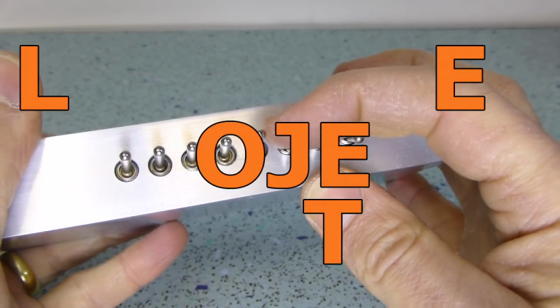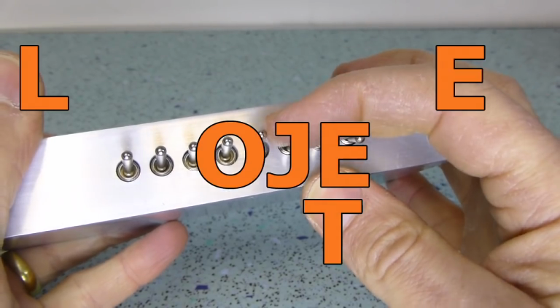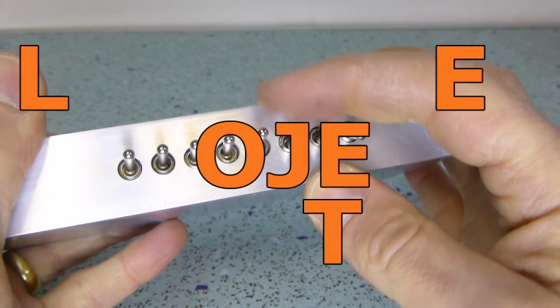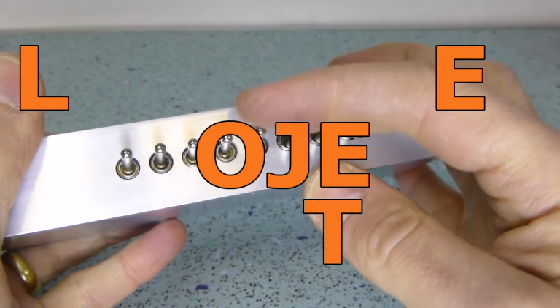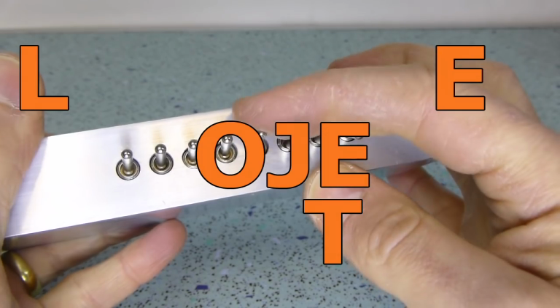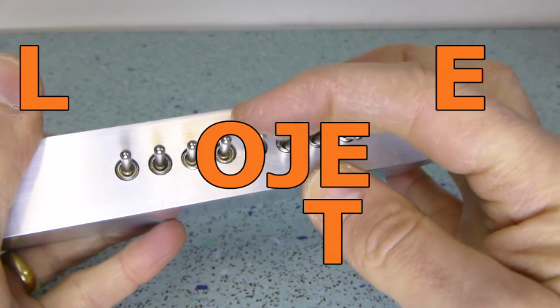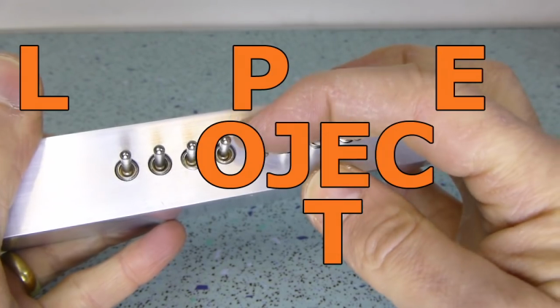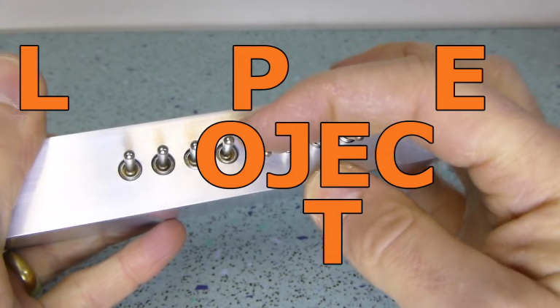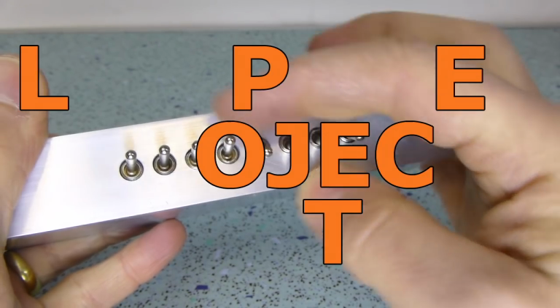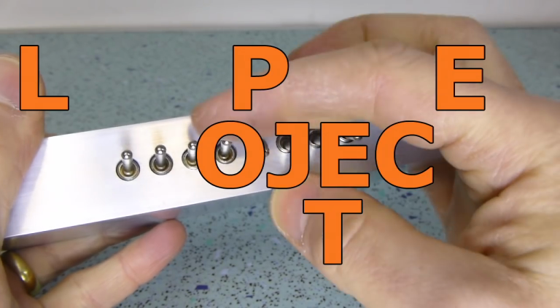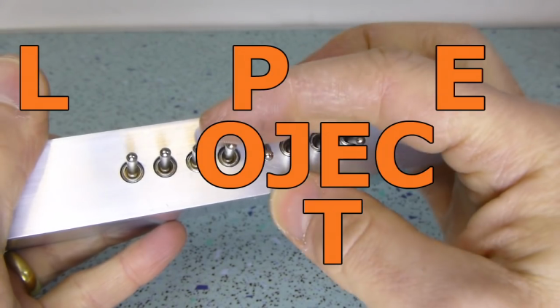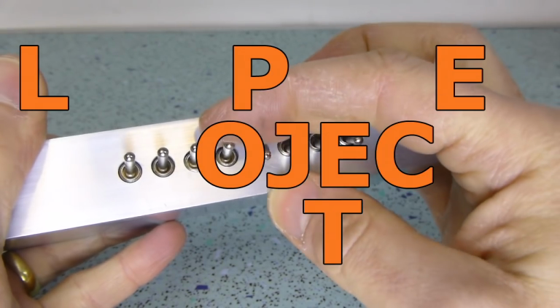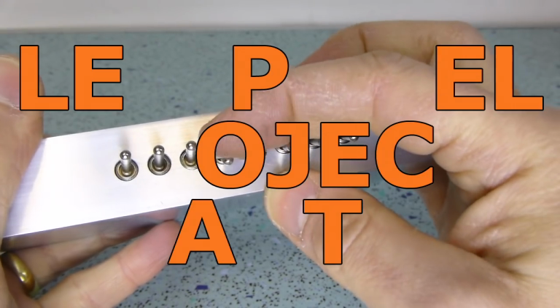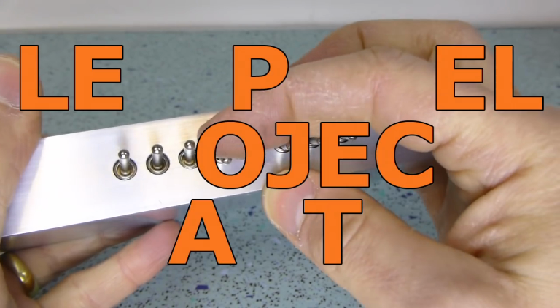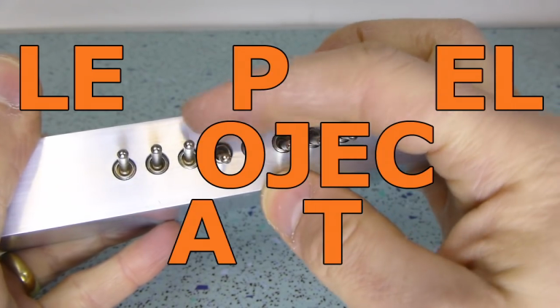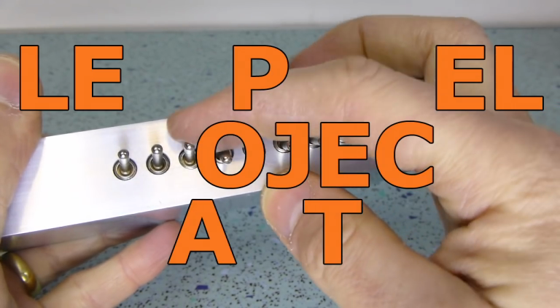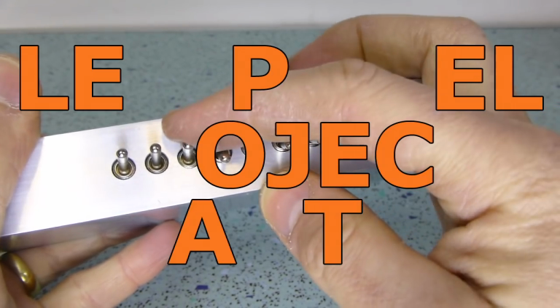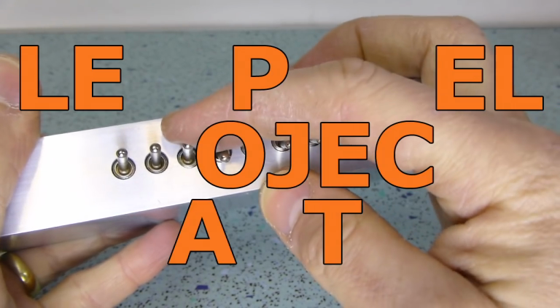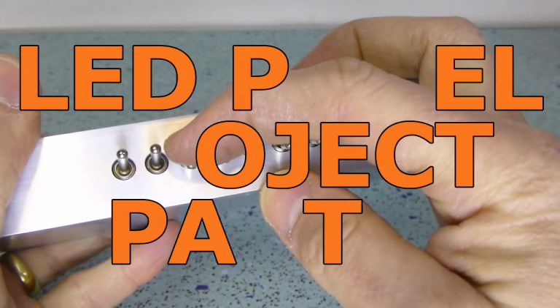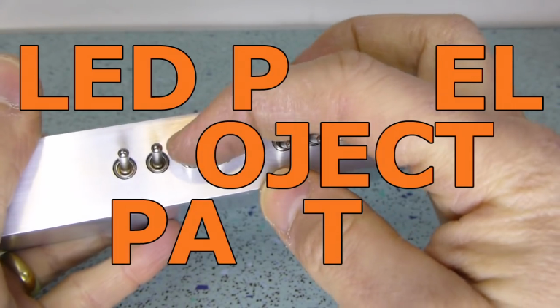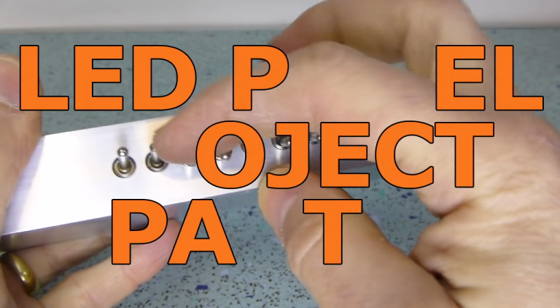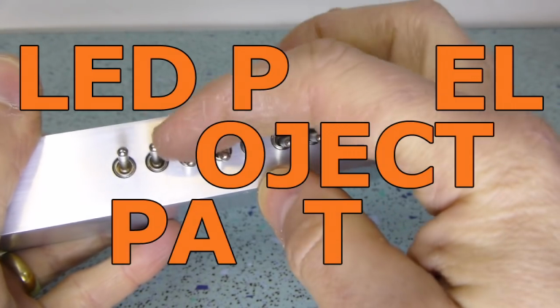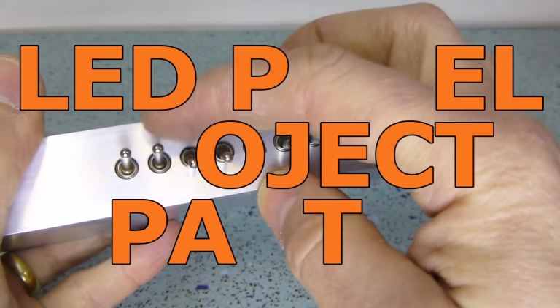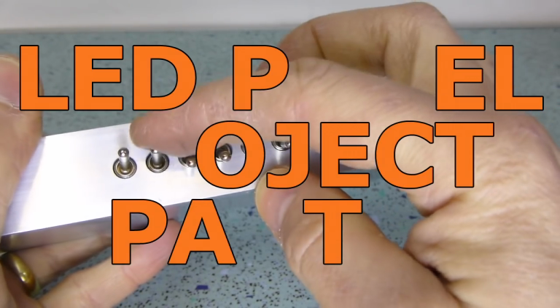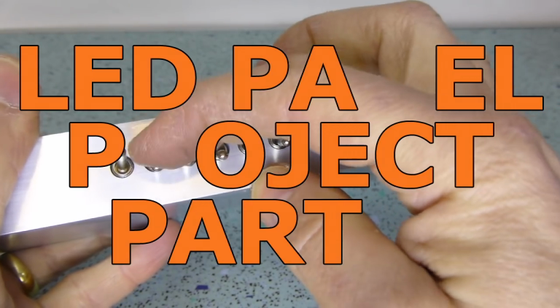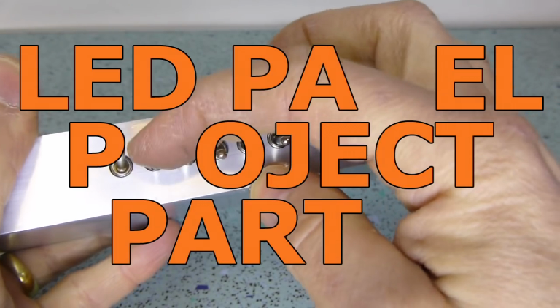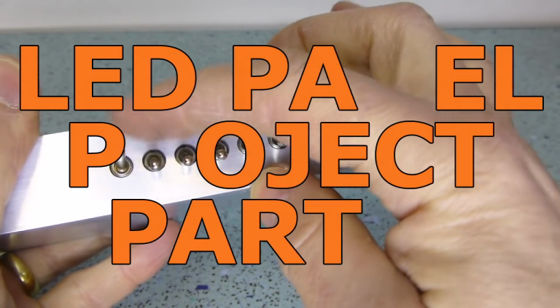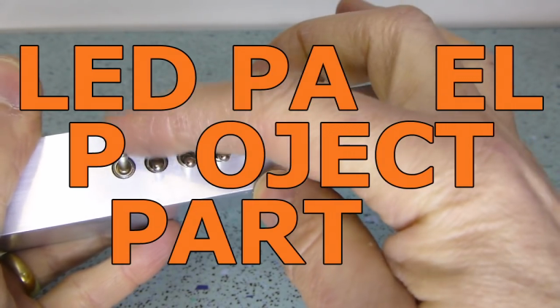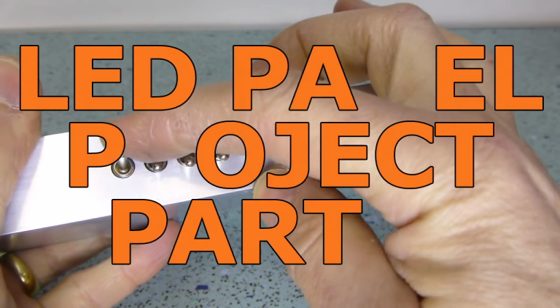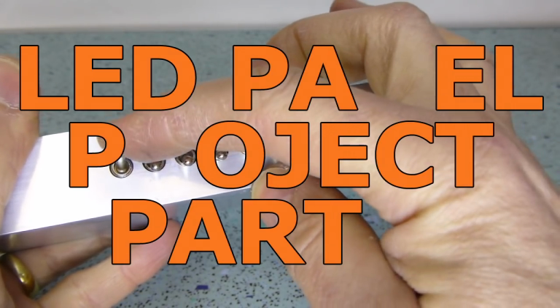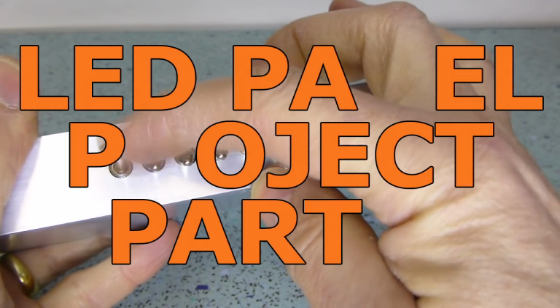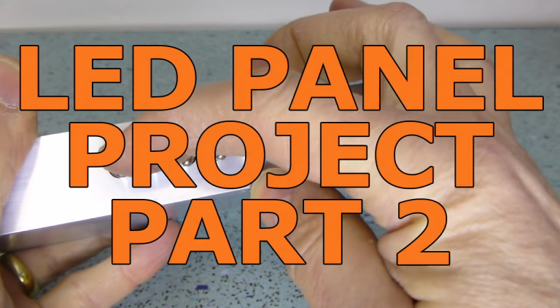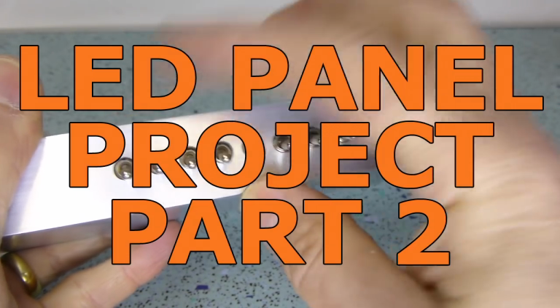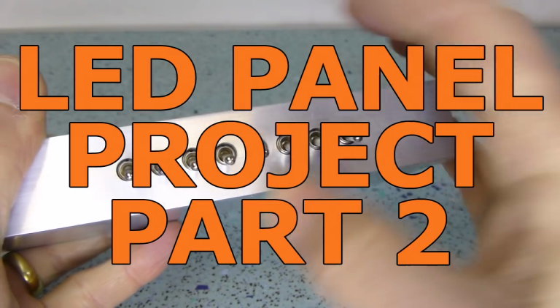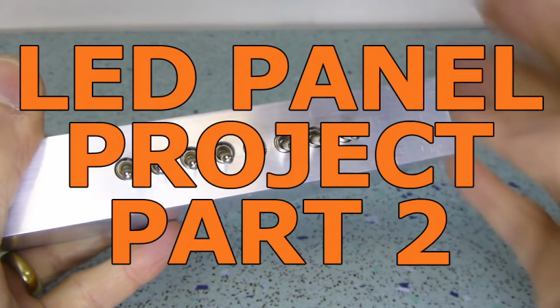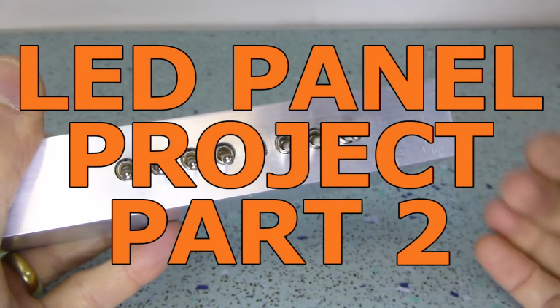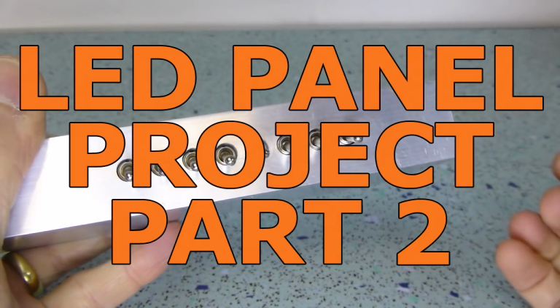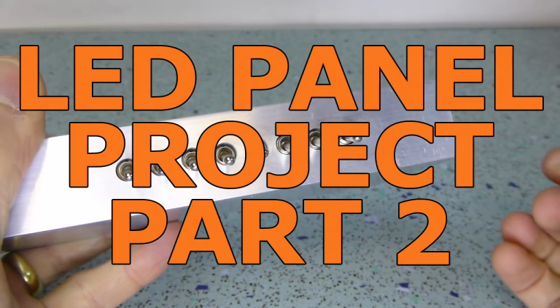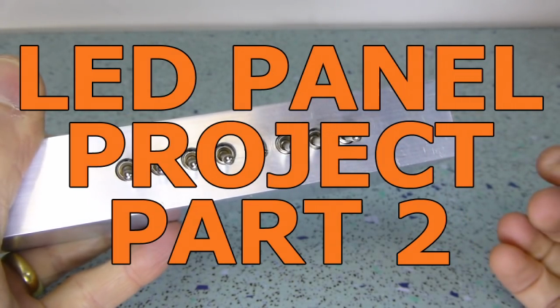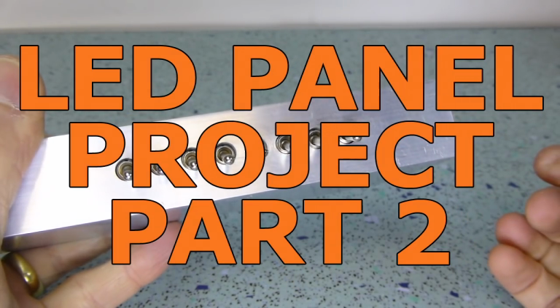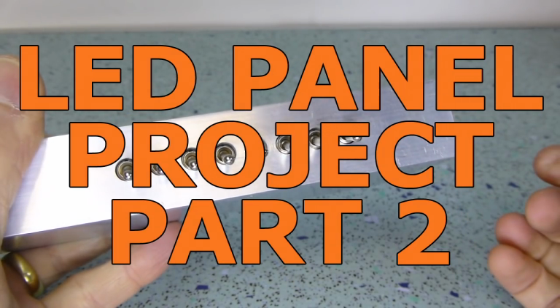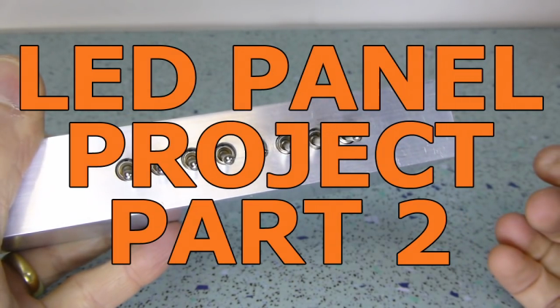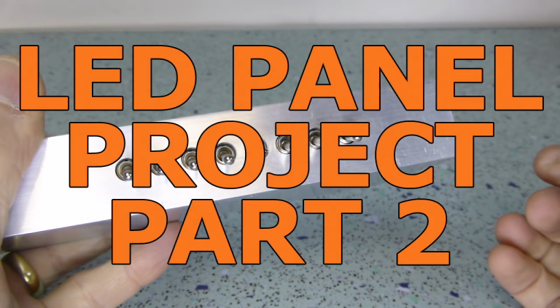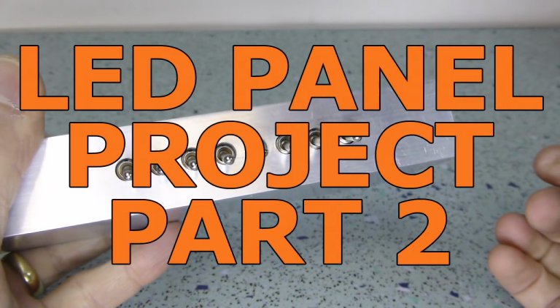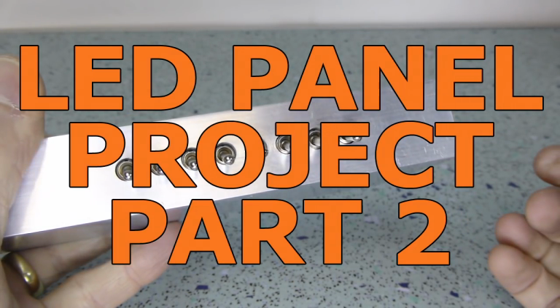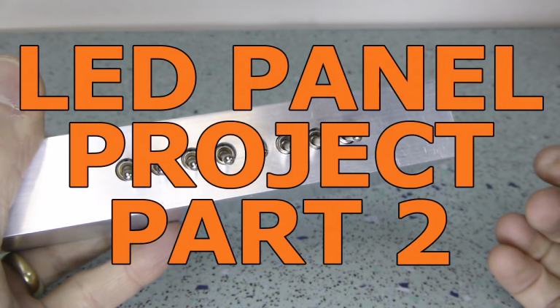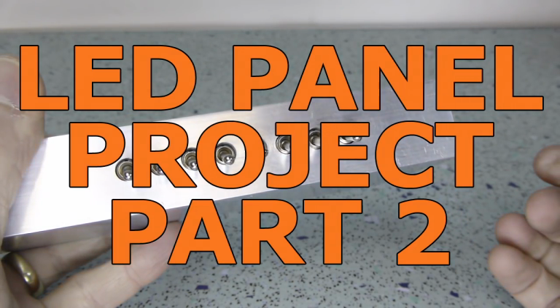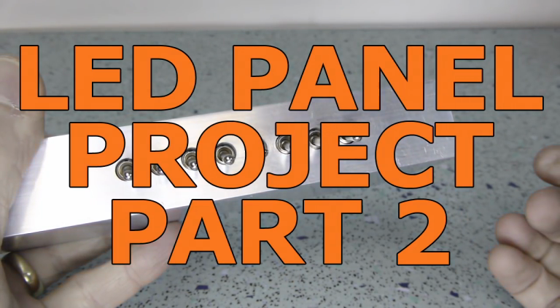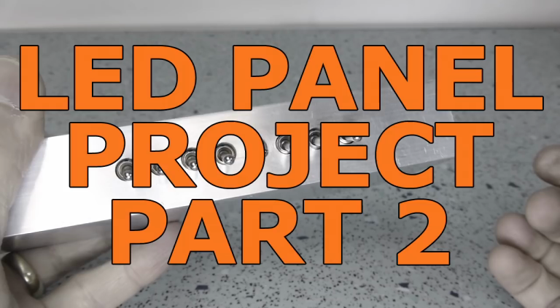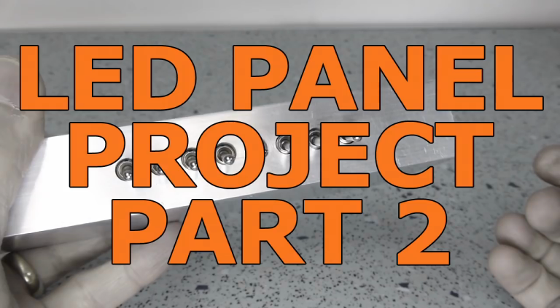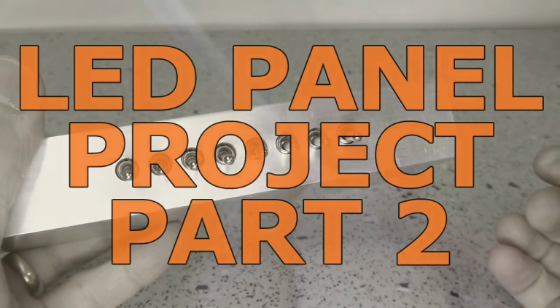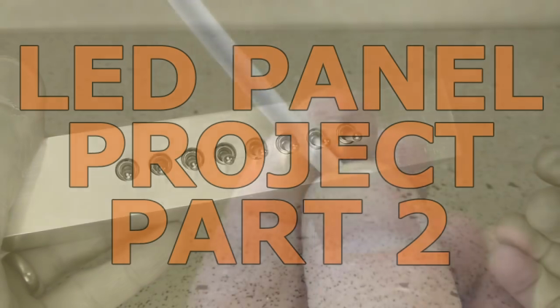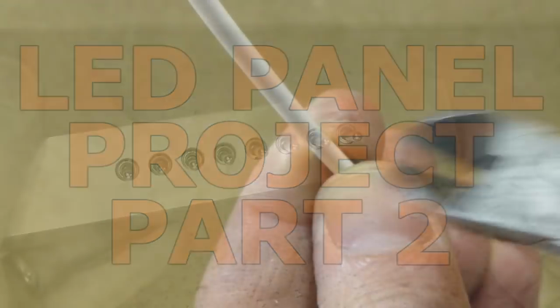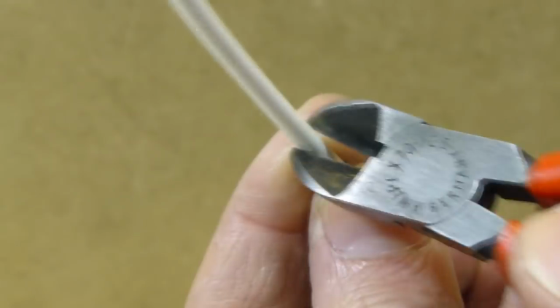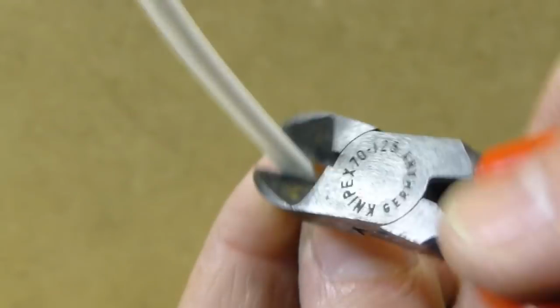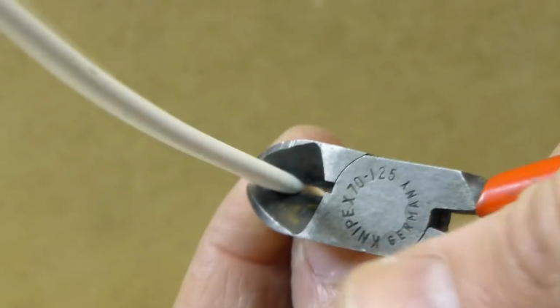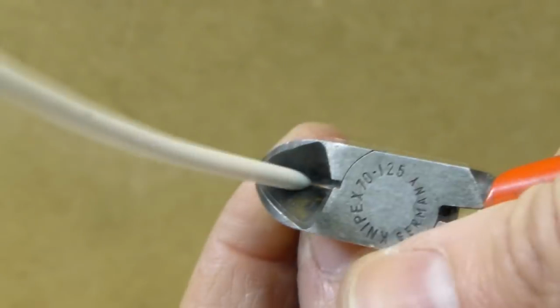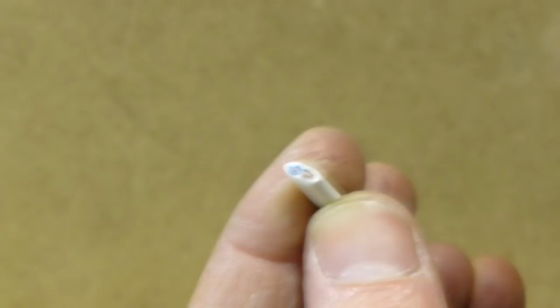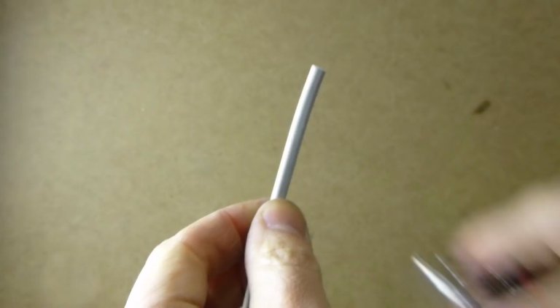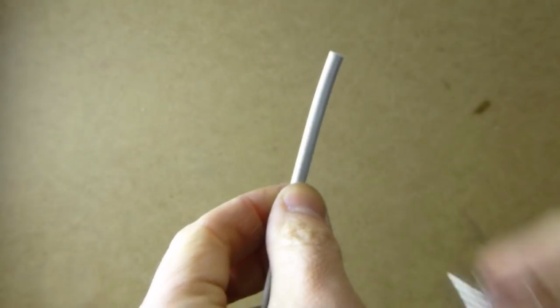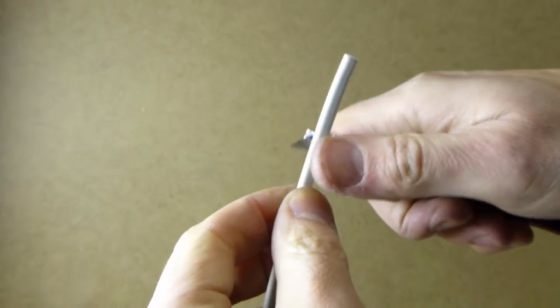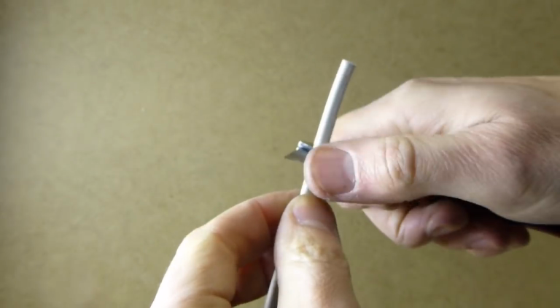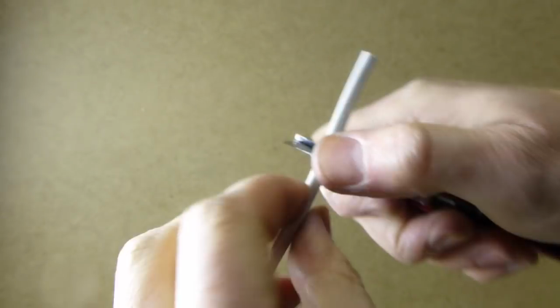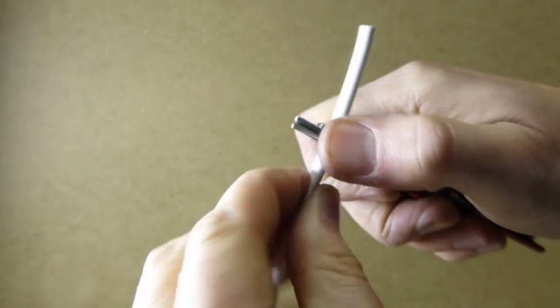Hello, welcome to part 2 of the LED panel-like project. With the frame built and the panels mounted, it was time to start connecting up.